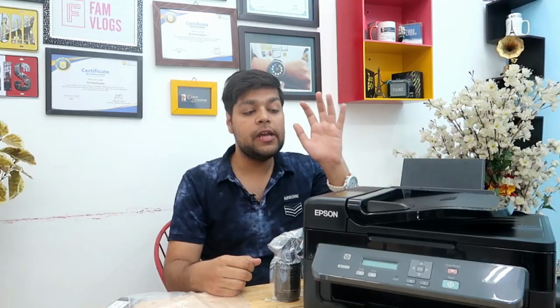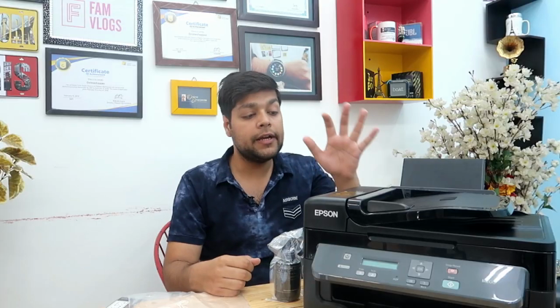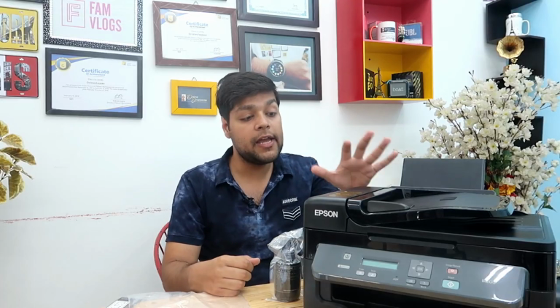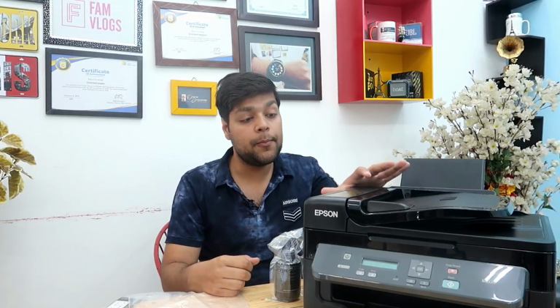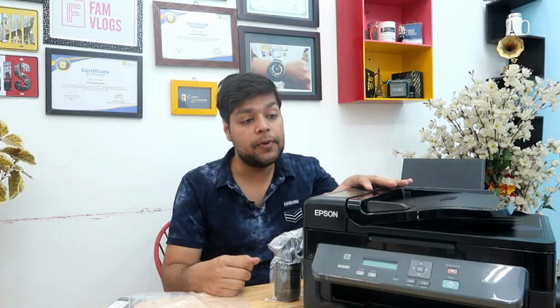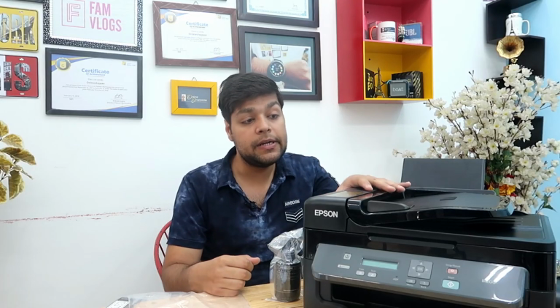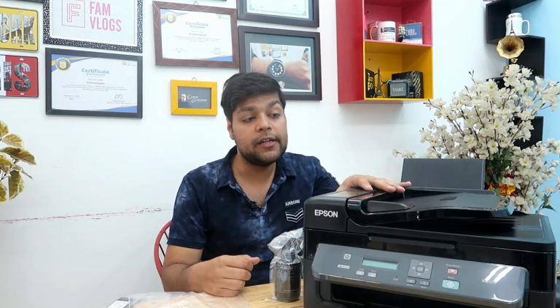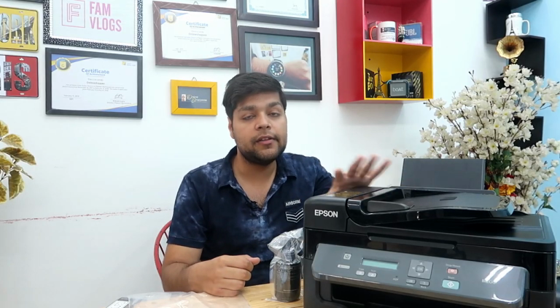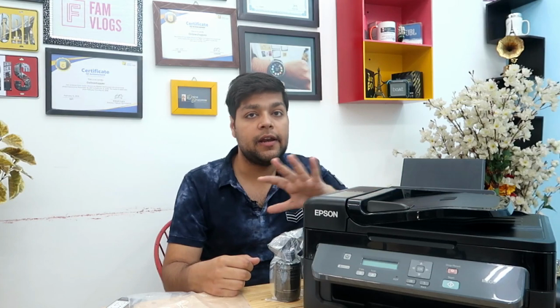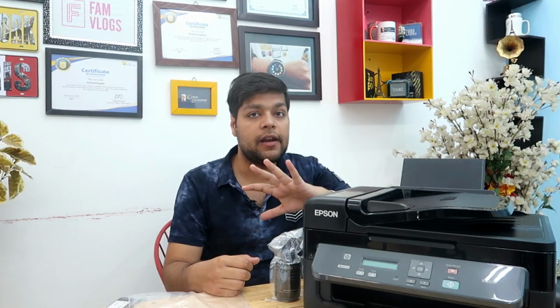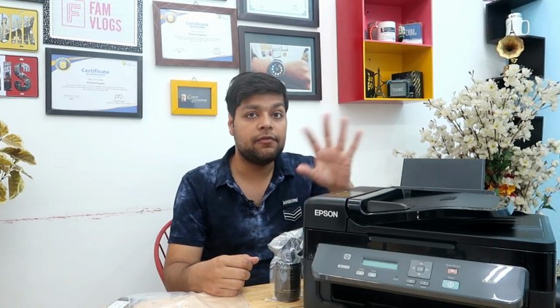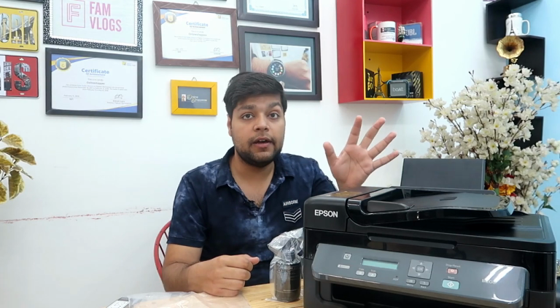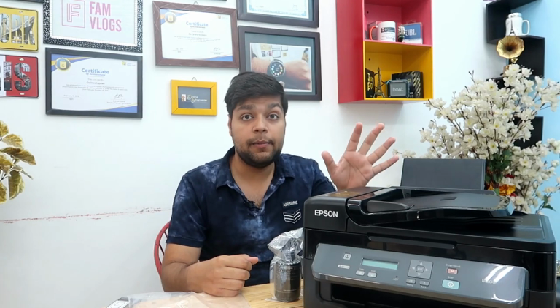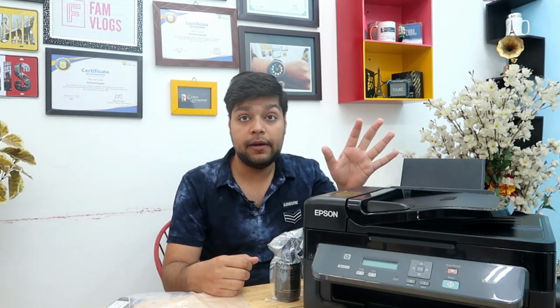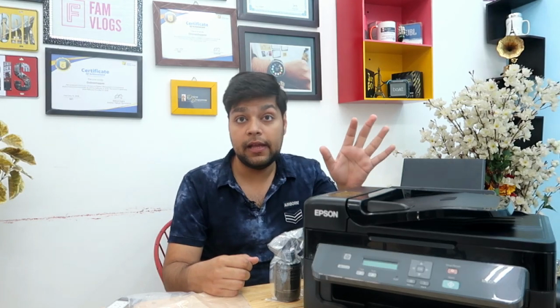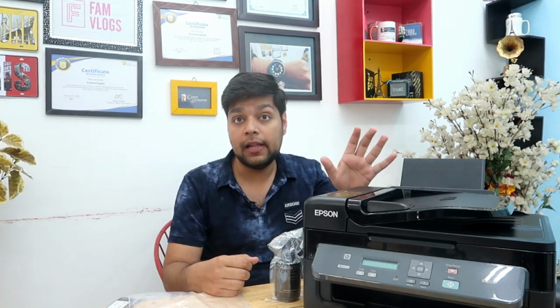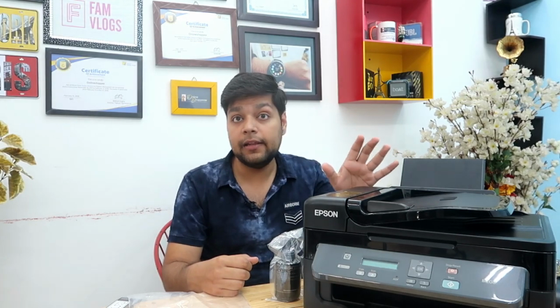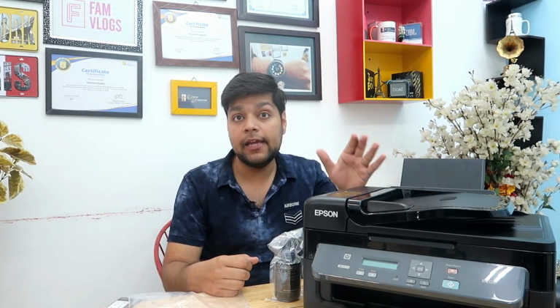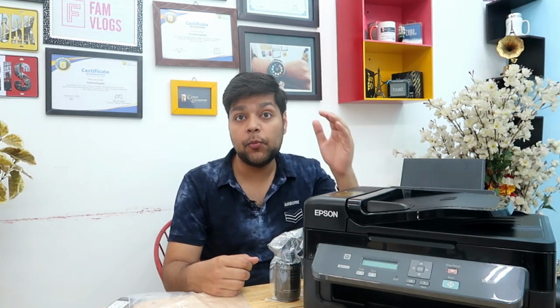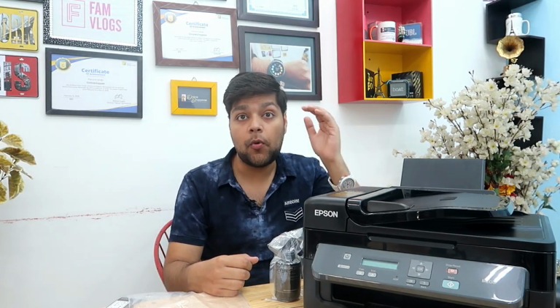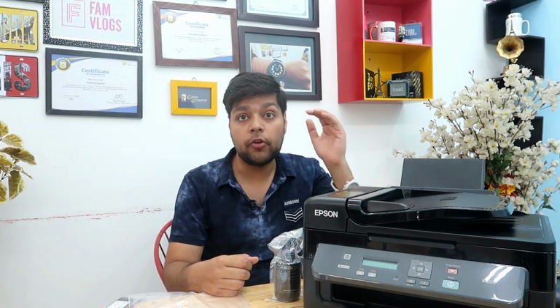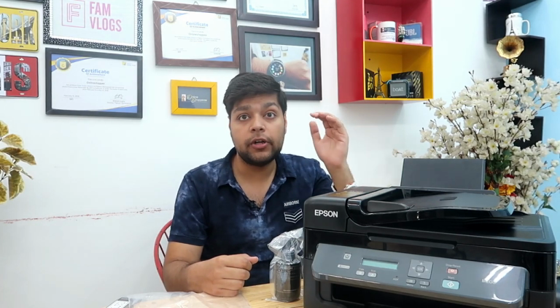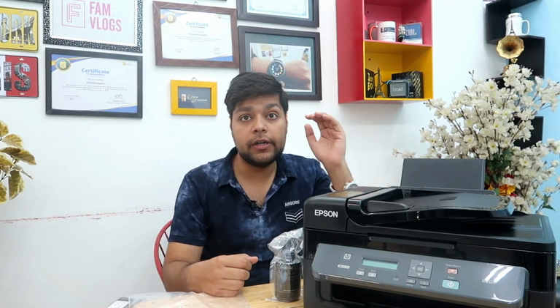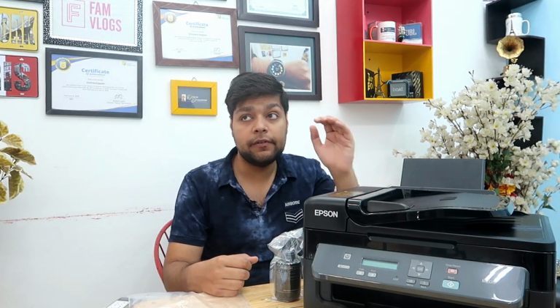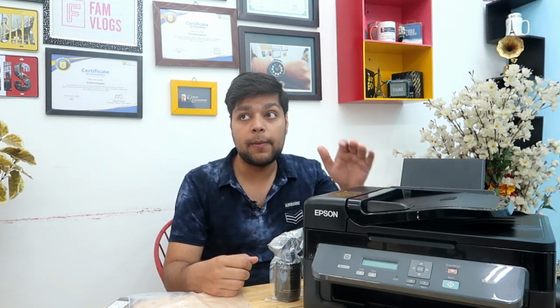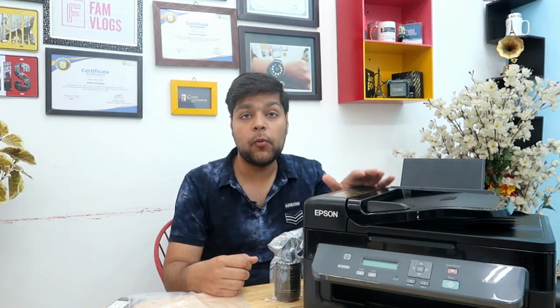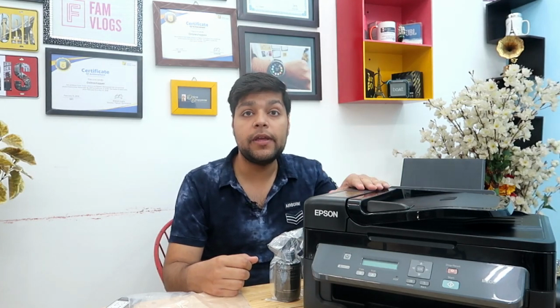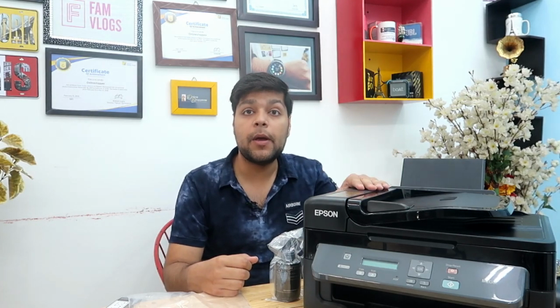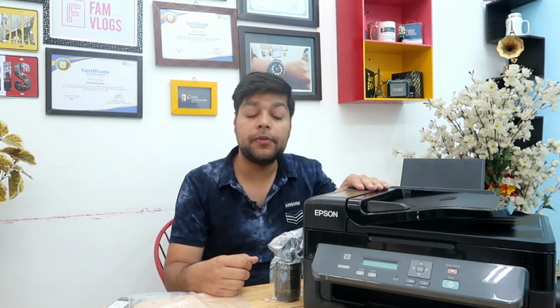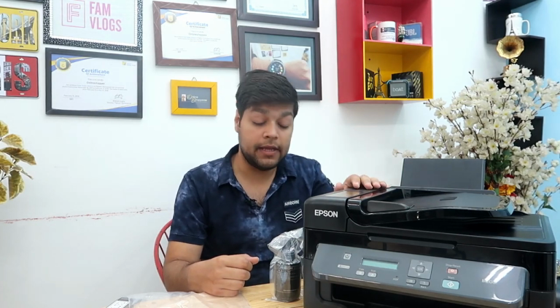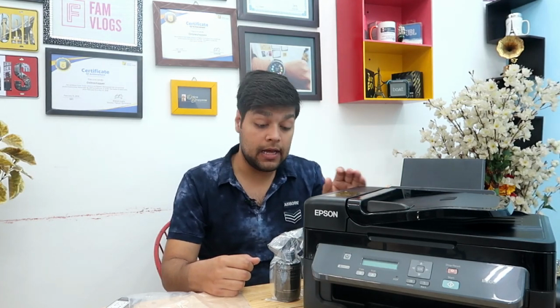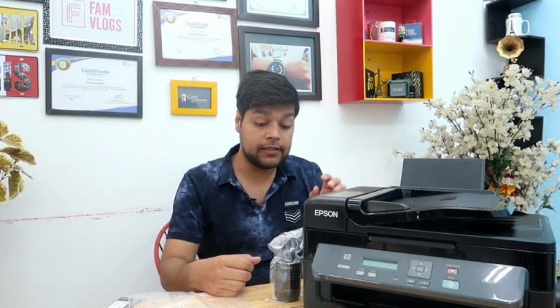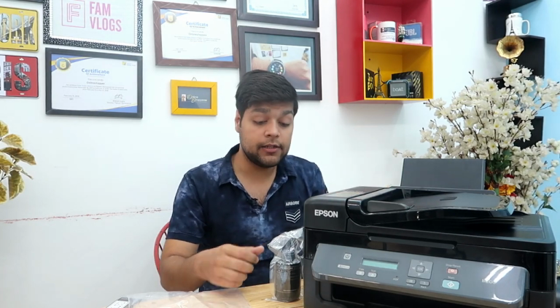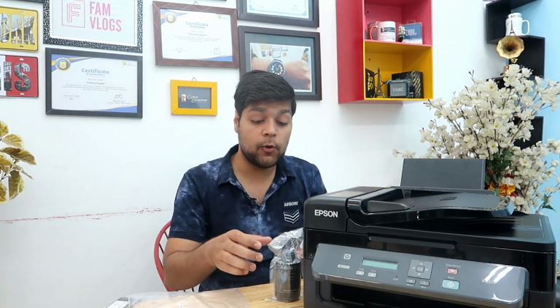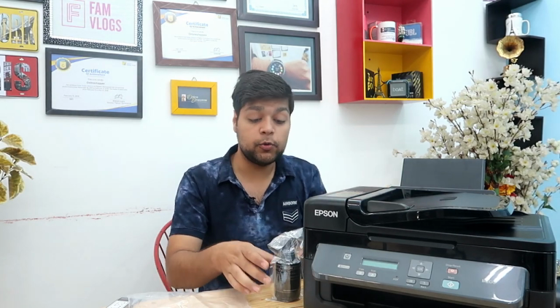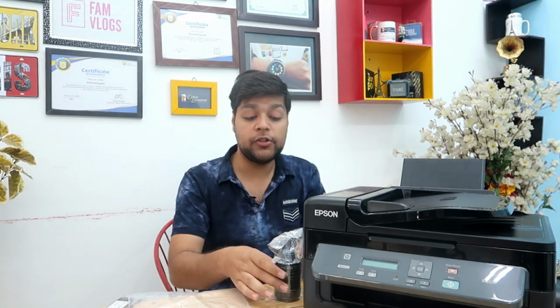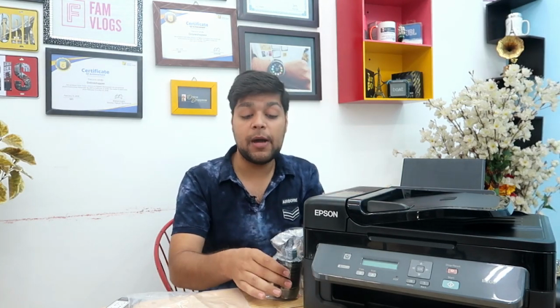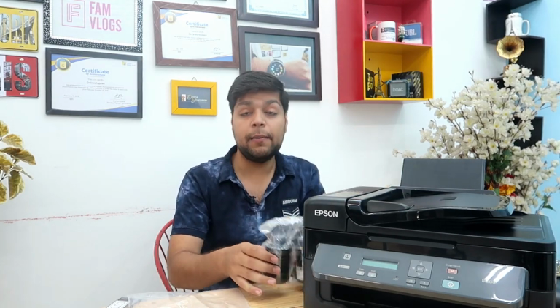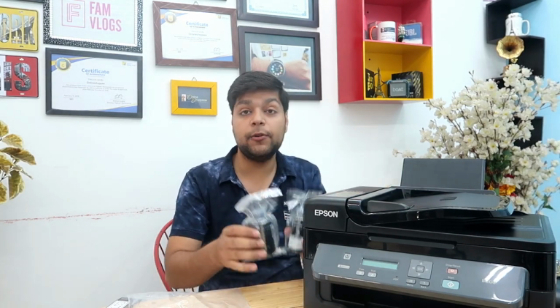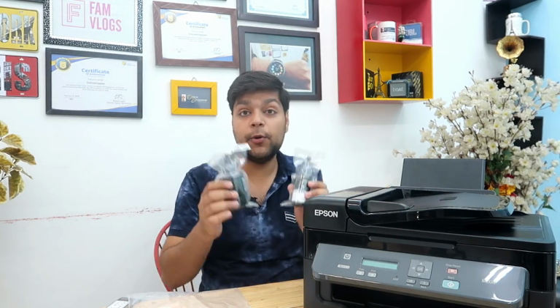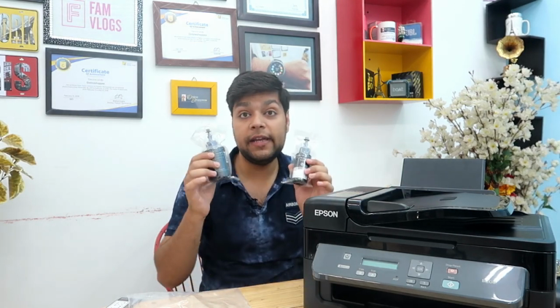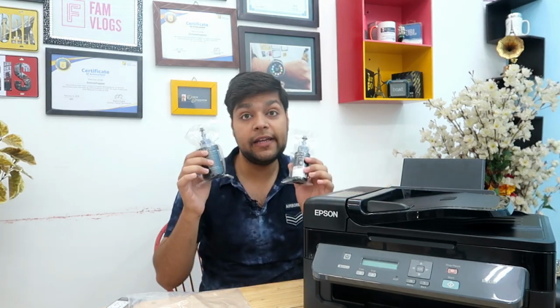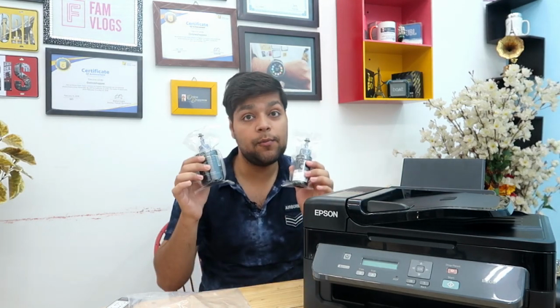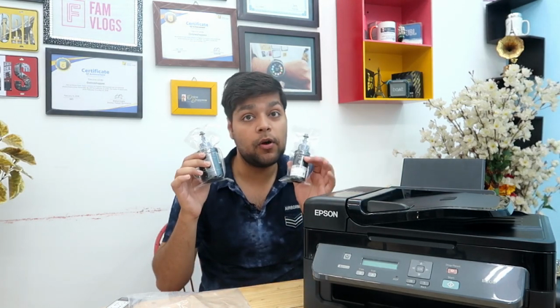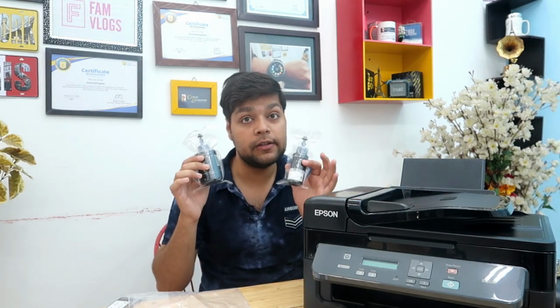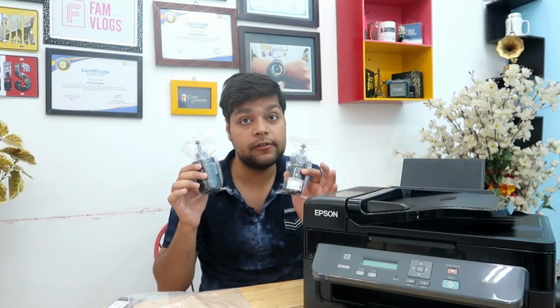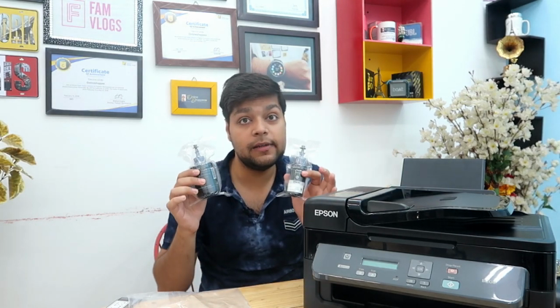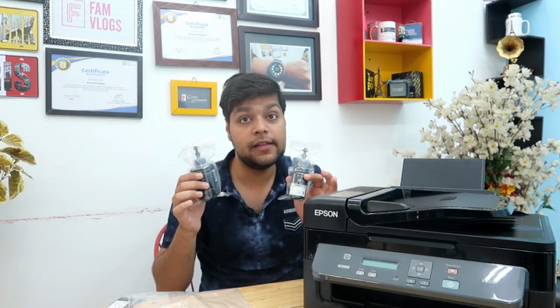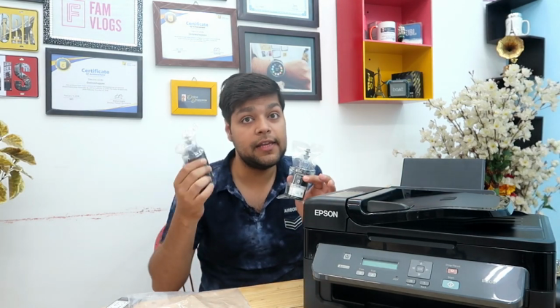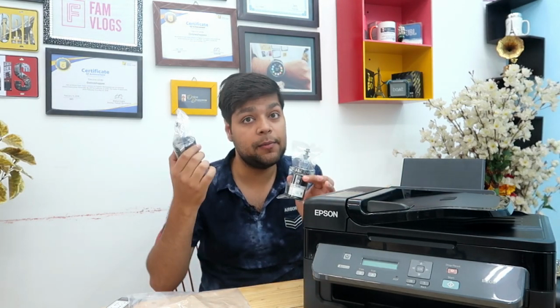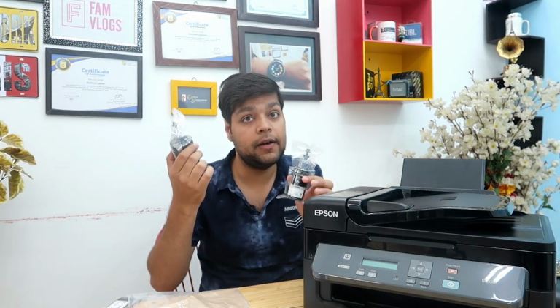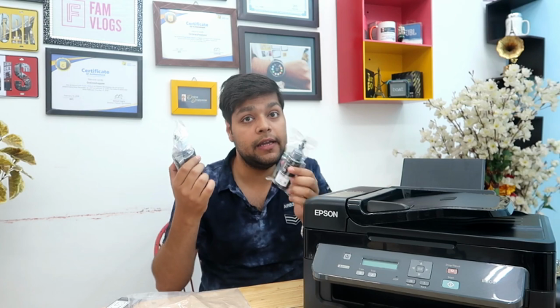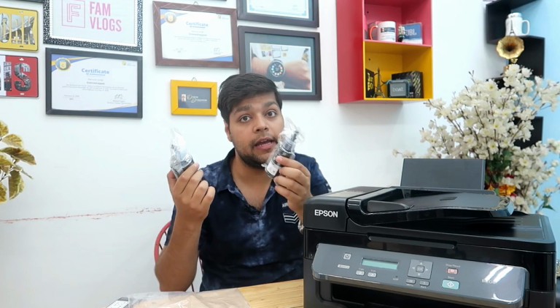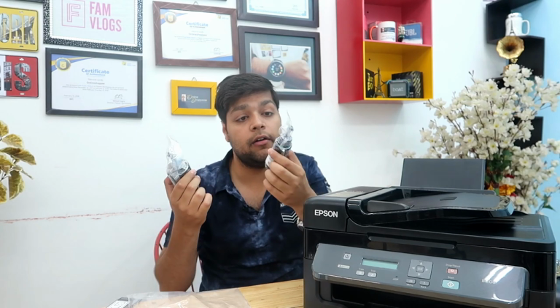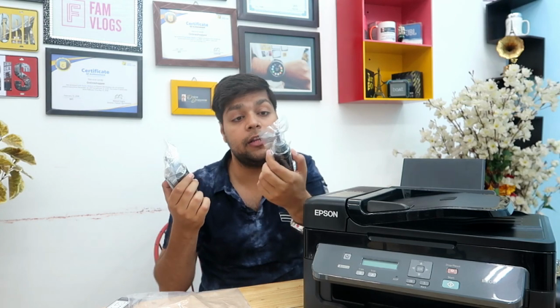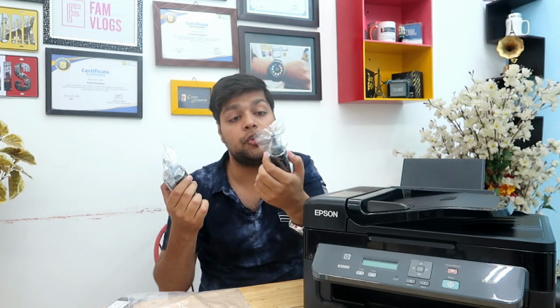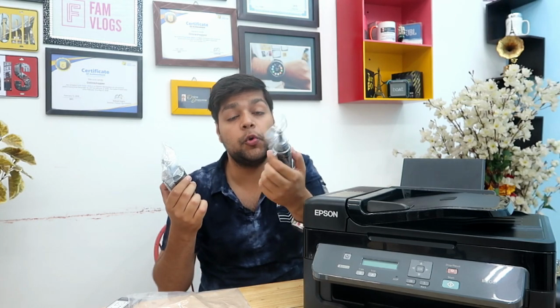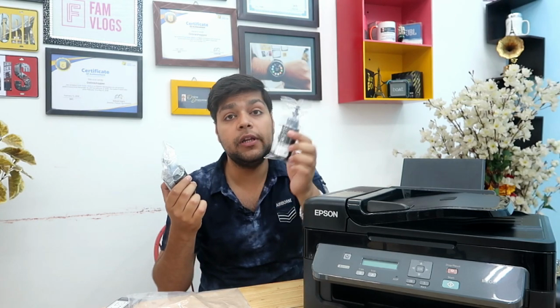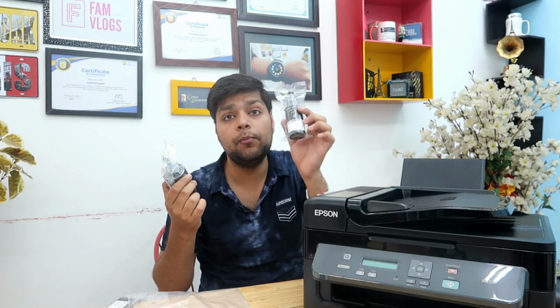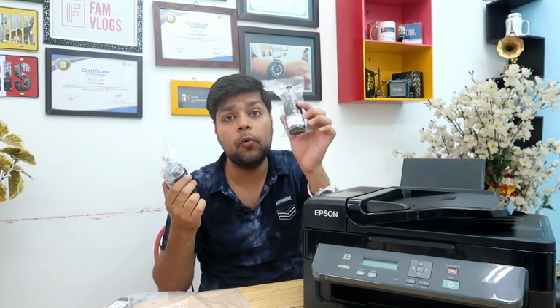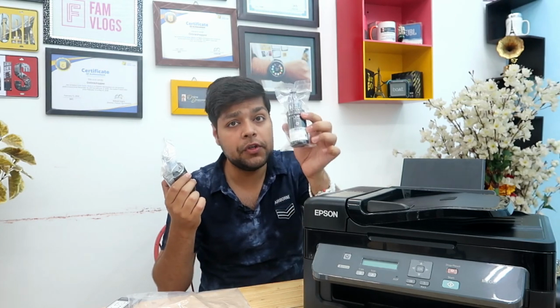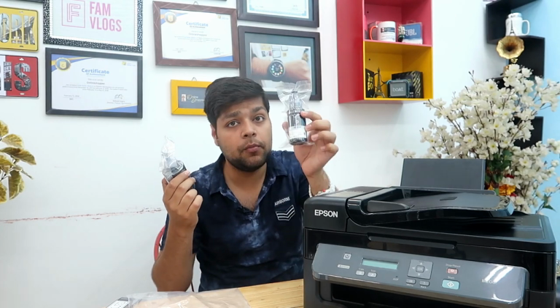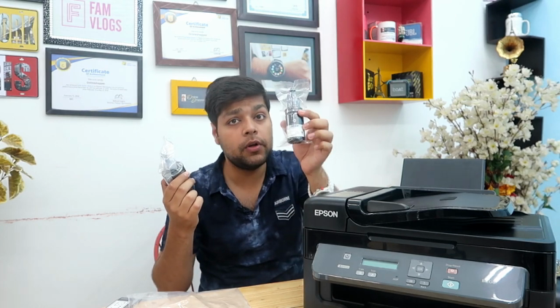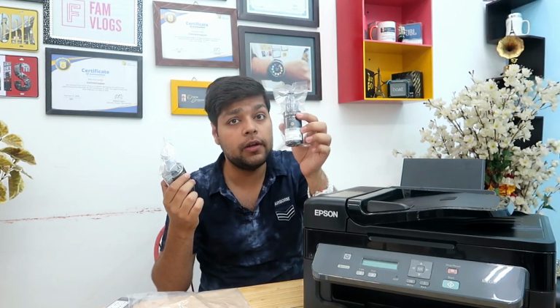Here is the printer. I have removed all the wrapping. So I will show you the box contents. Here you get two ink bottles — one big and one small bonus bottle.